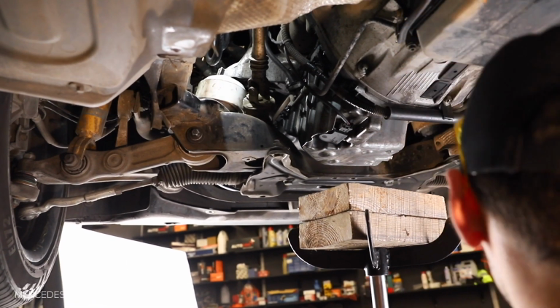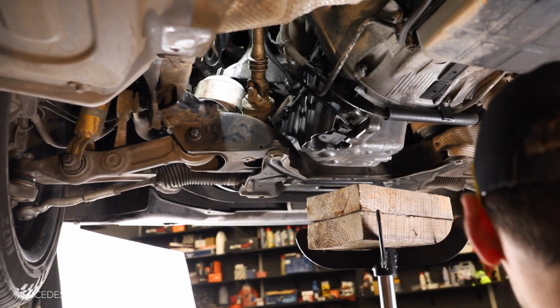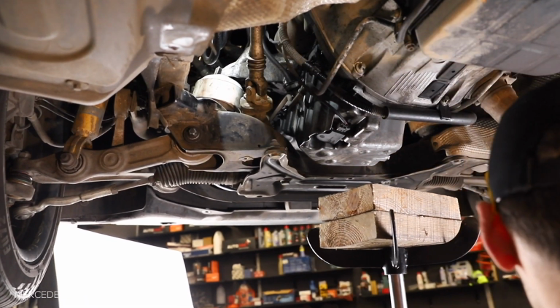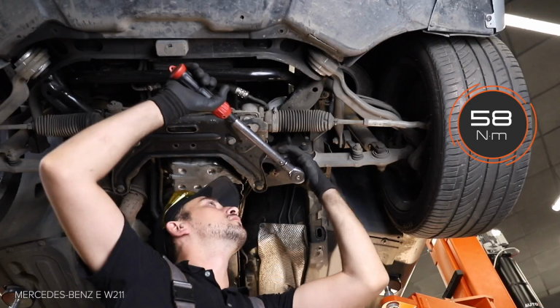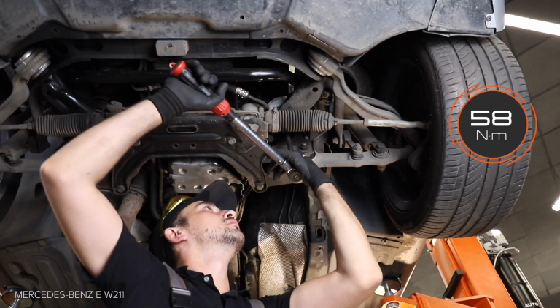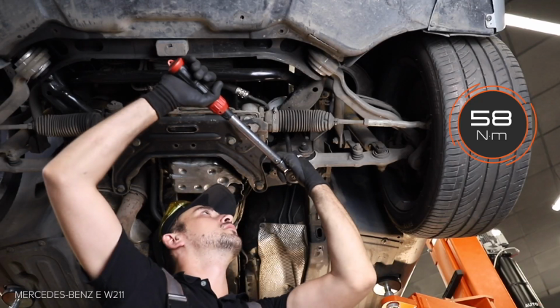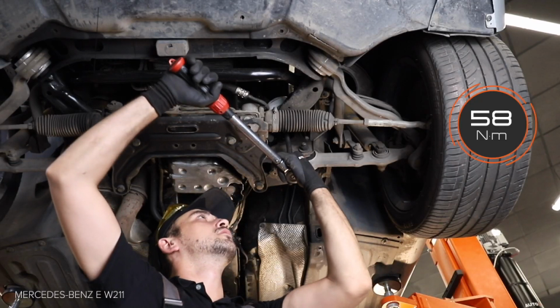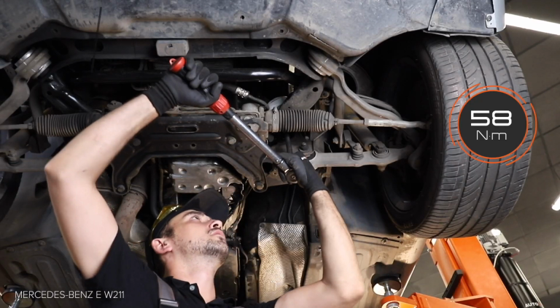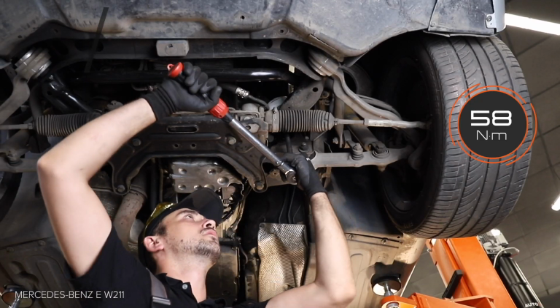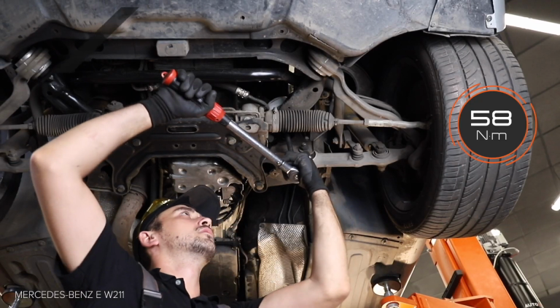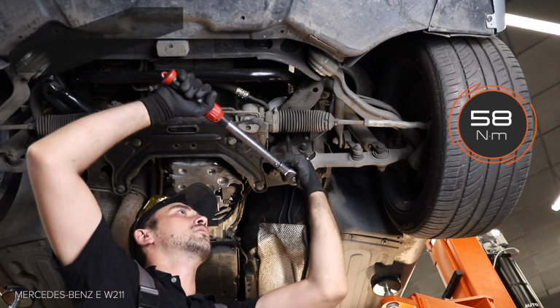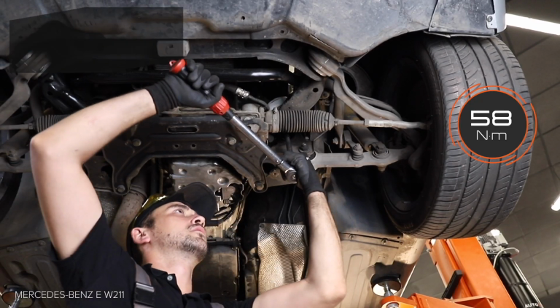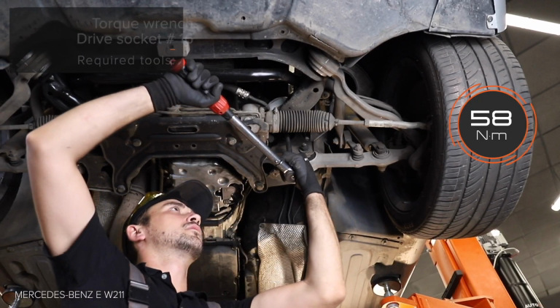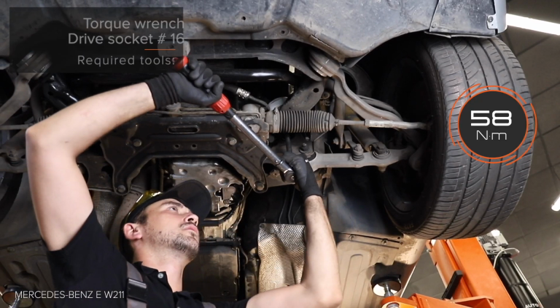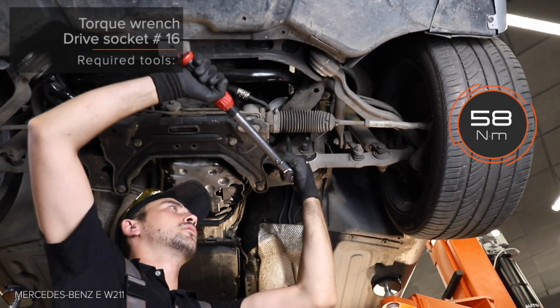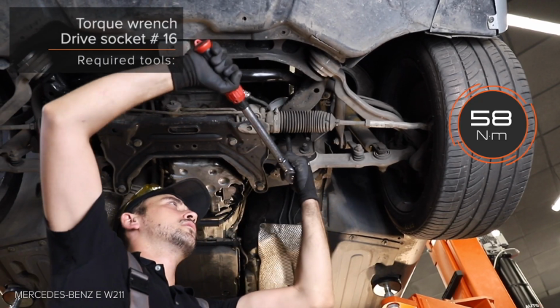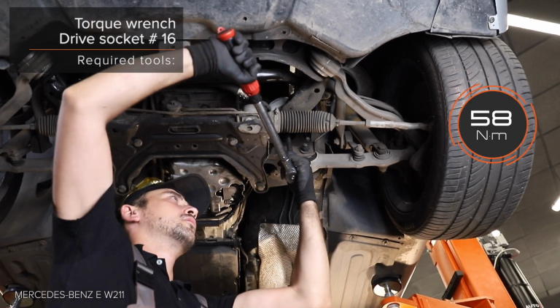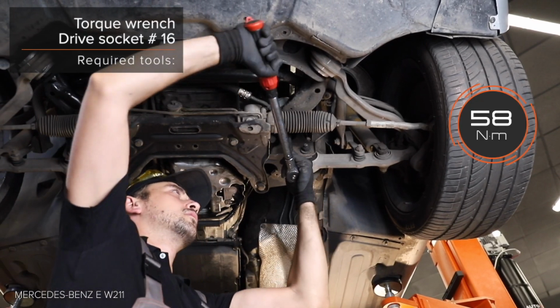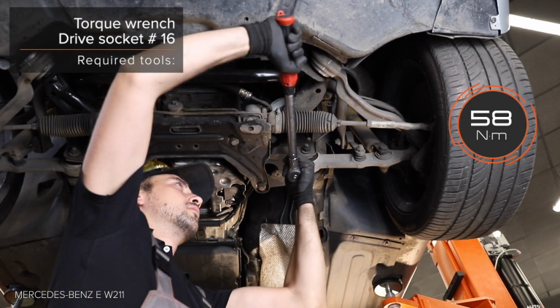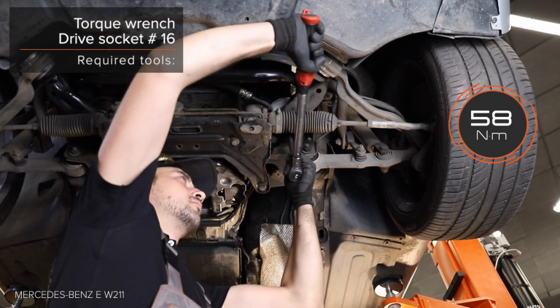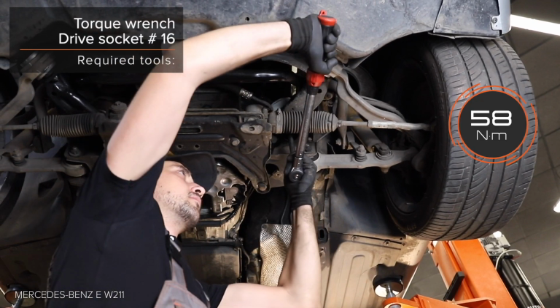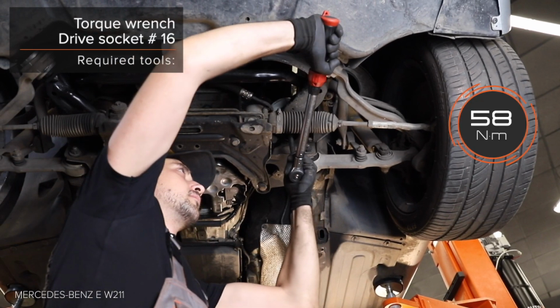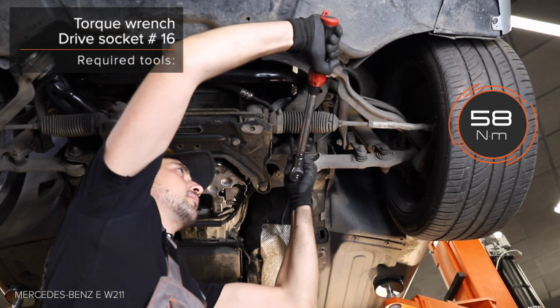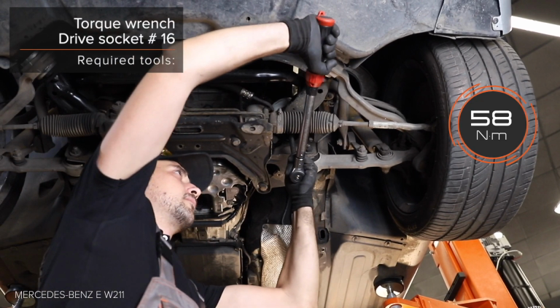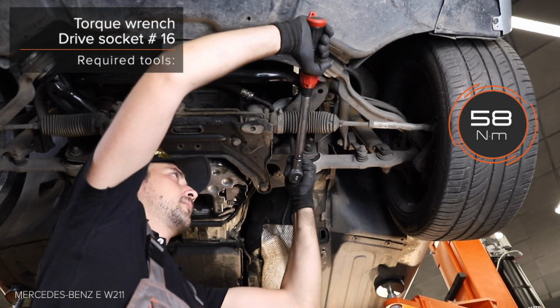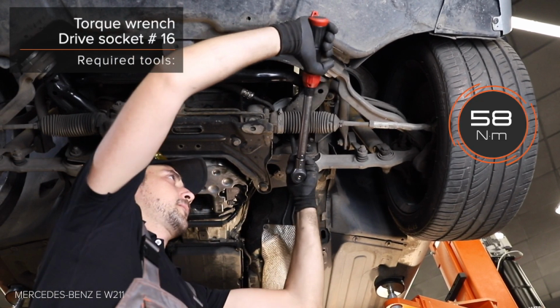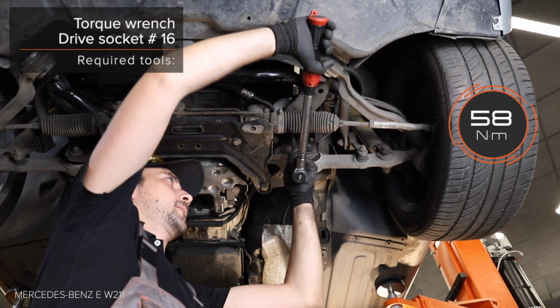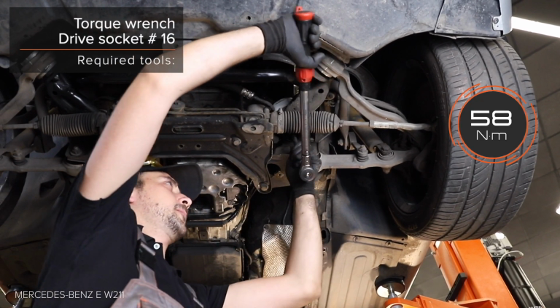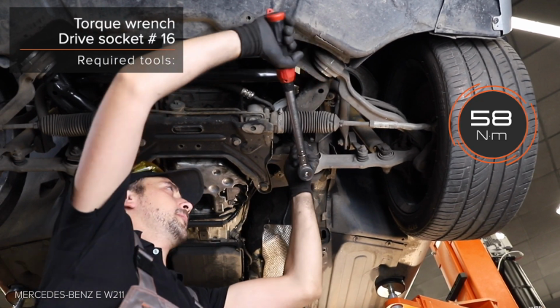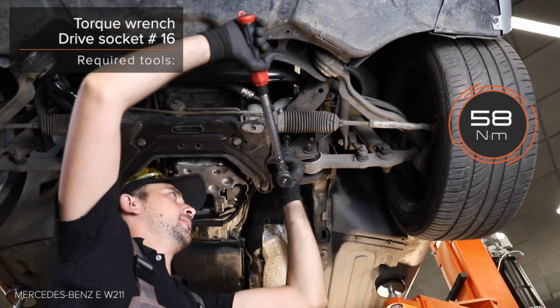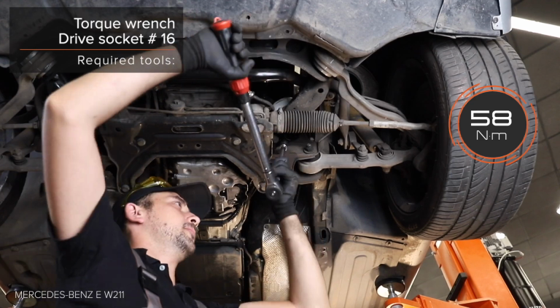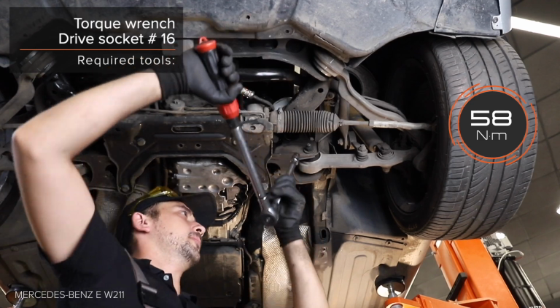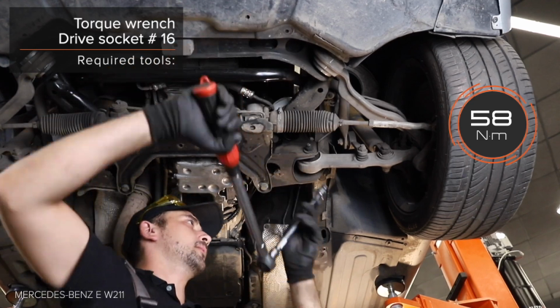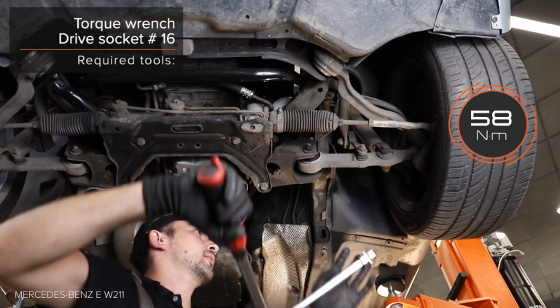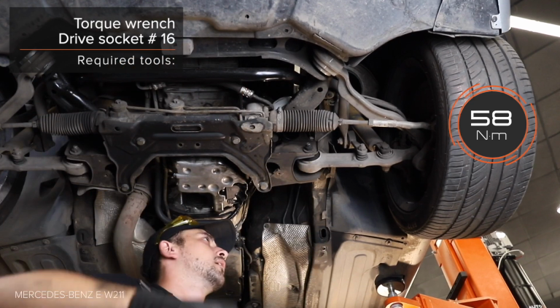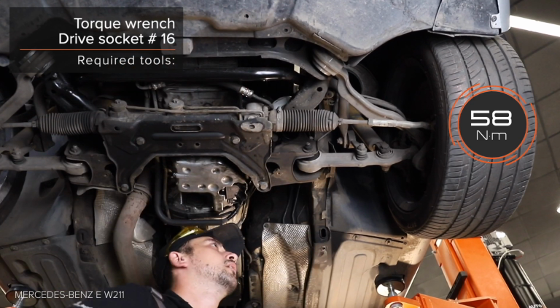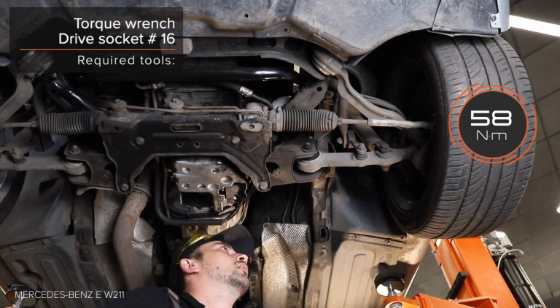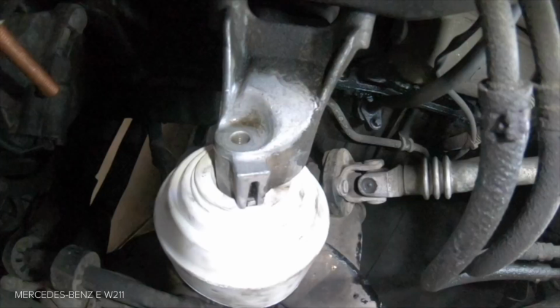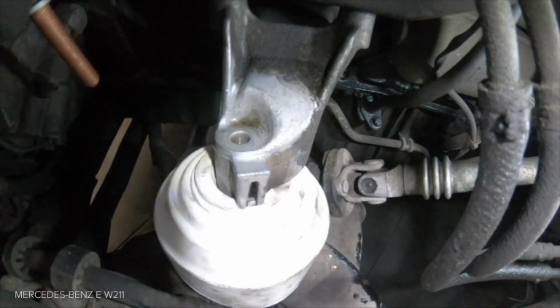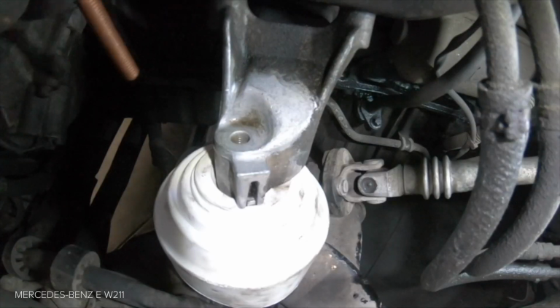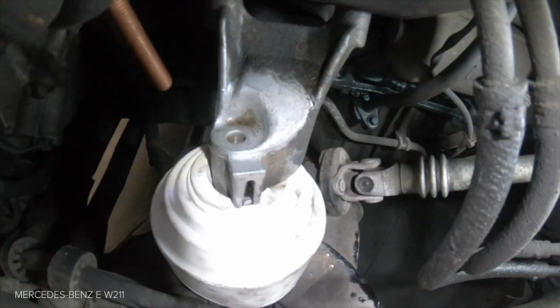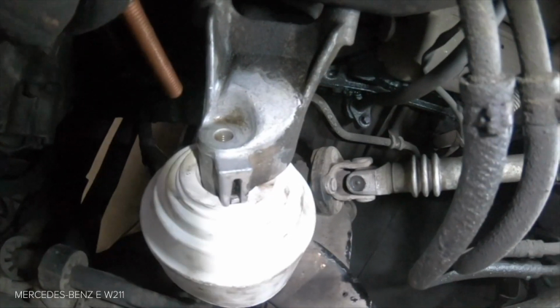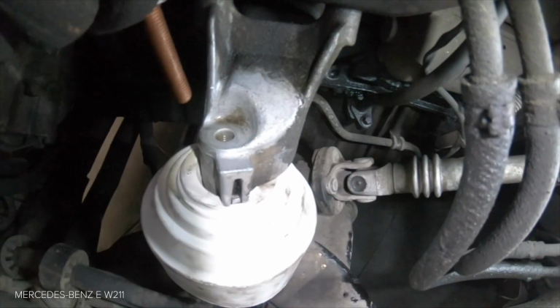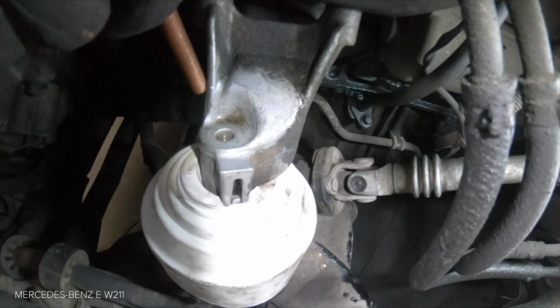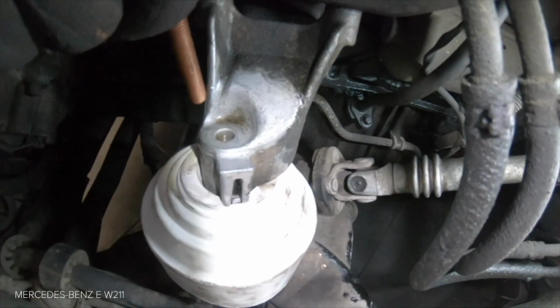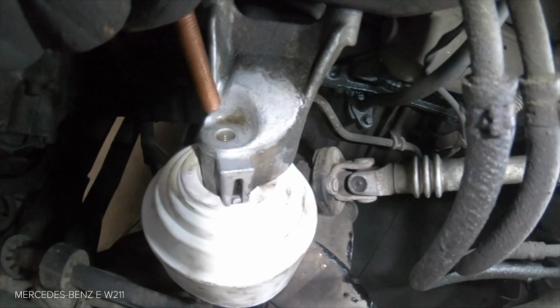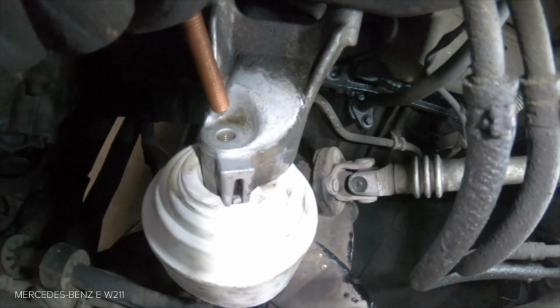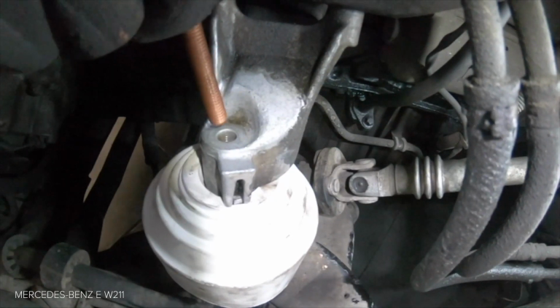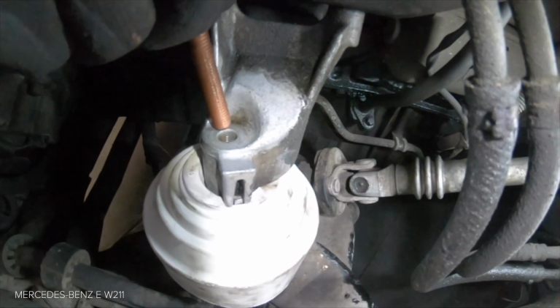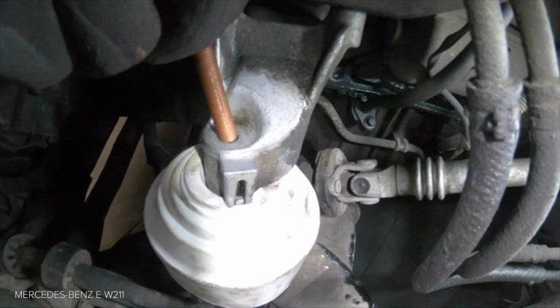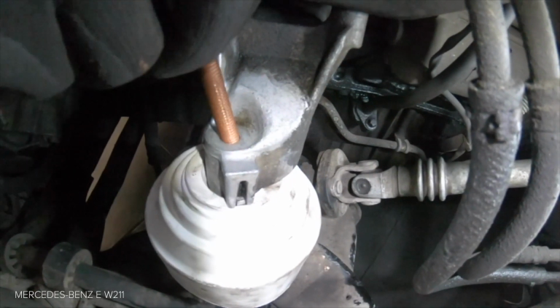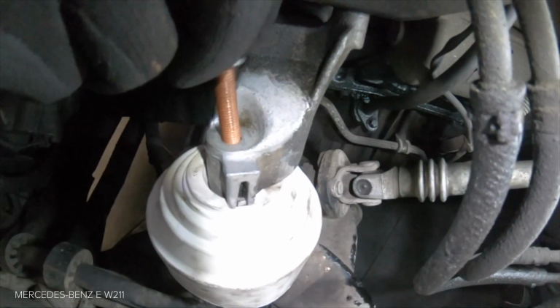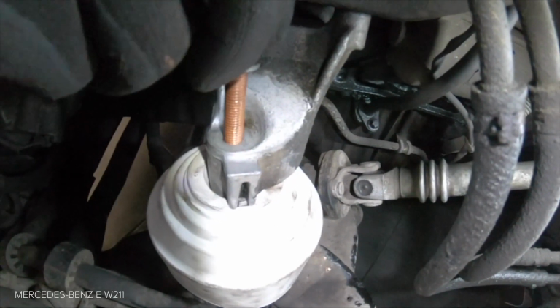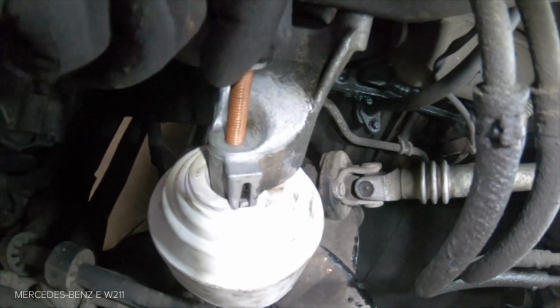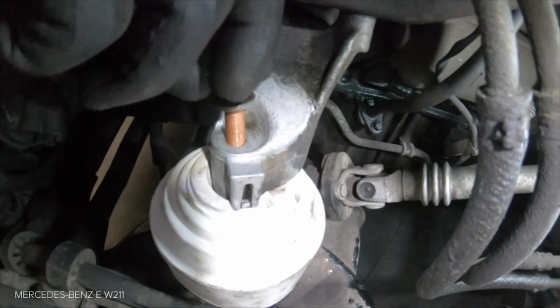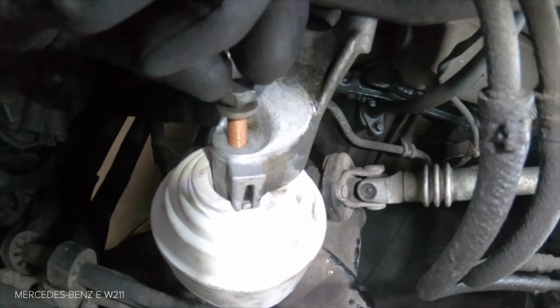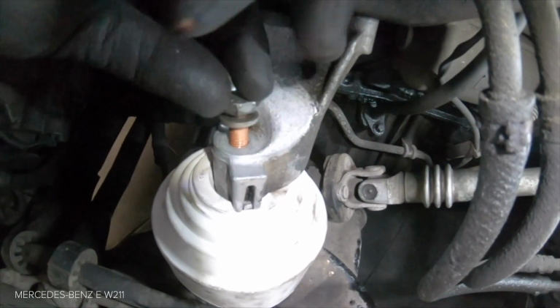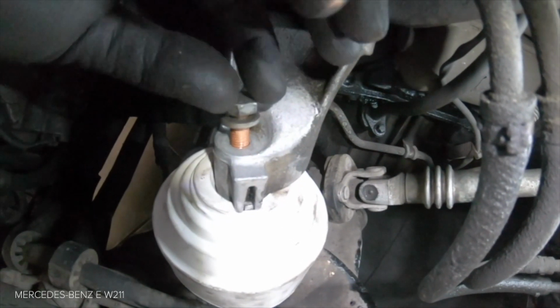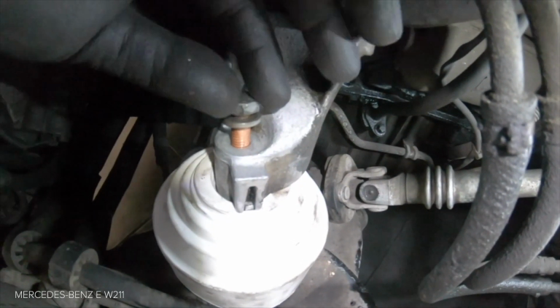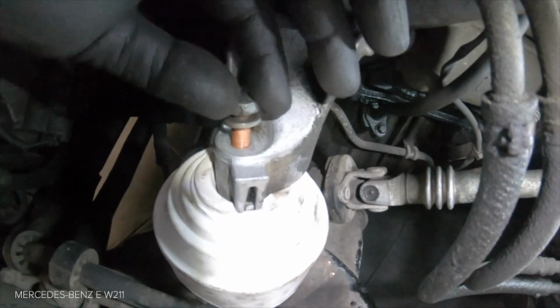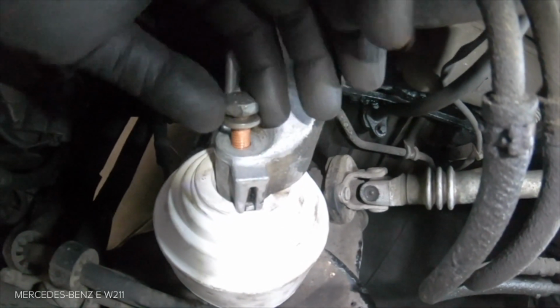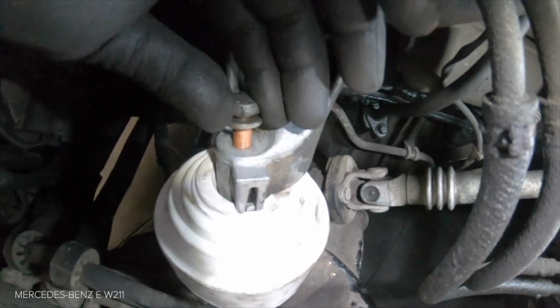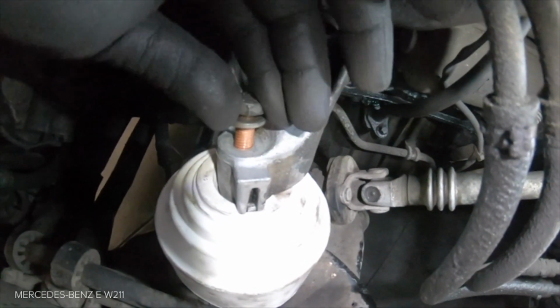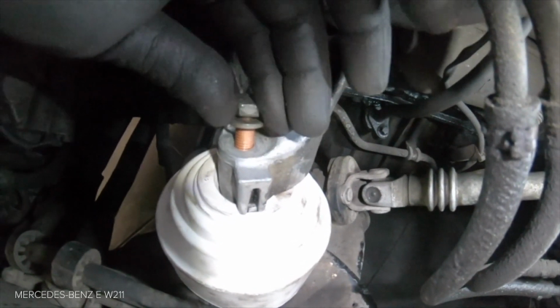Step 3: Install the back restraint. Step 4: Install the back restraint.